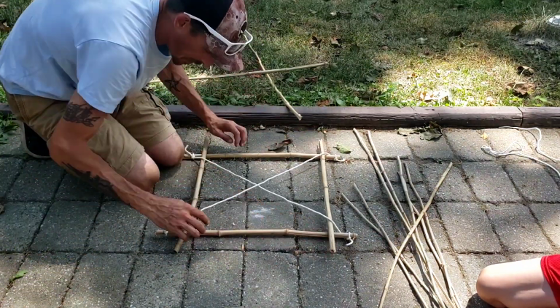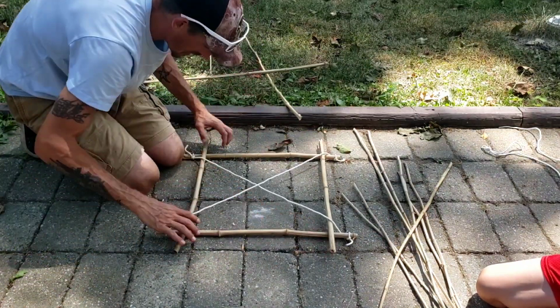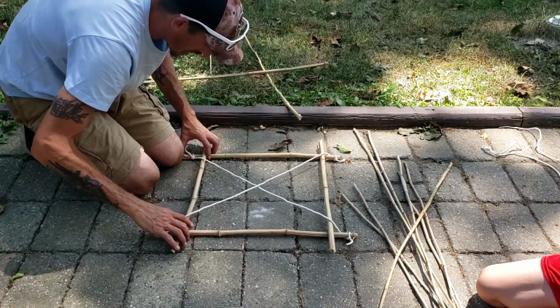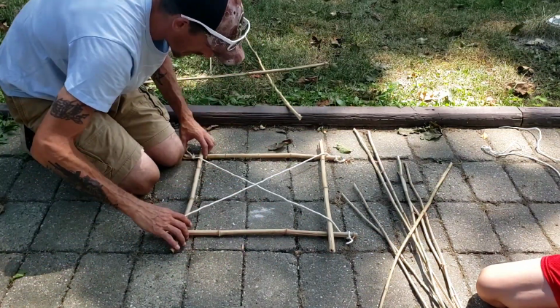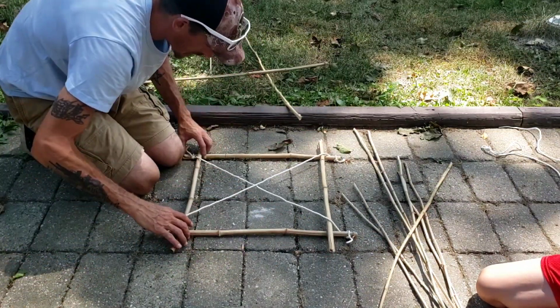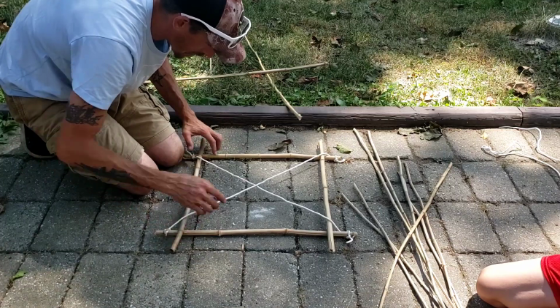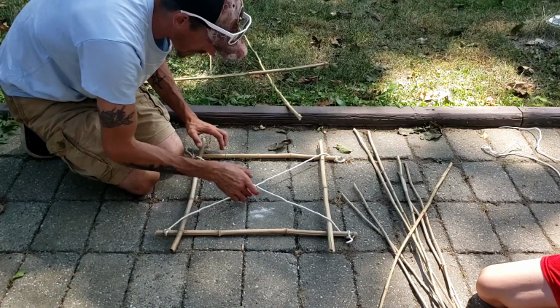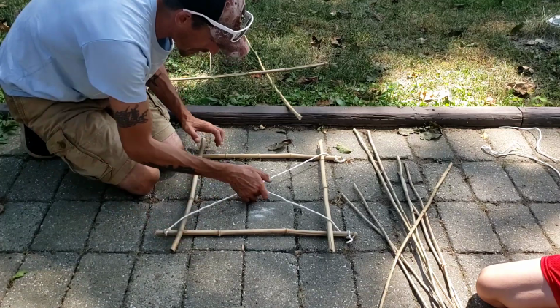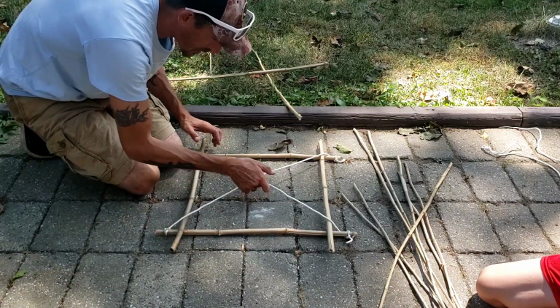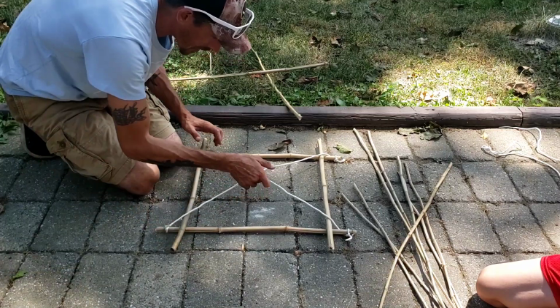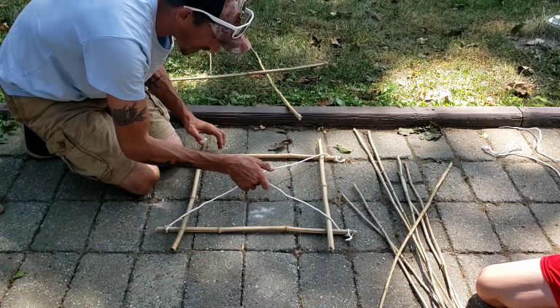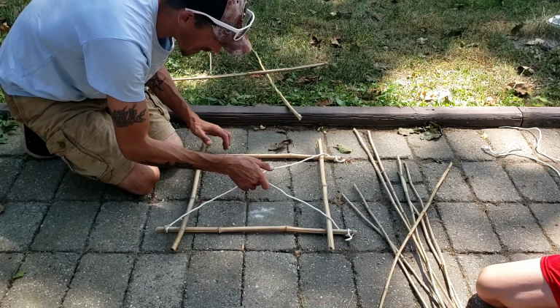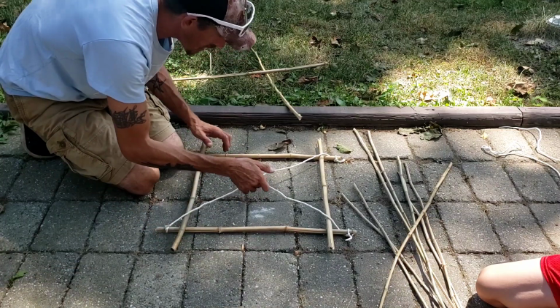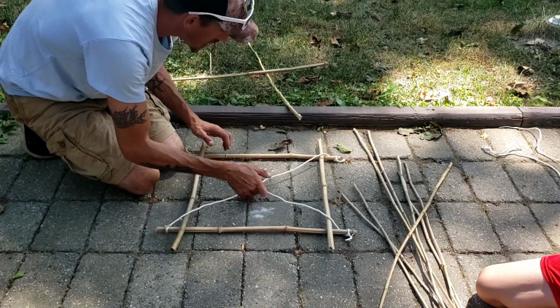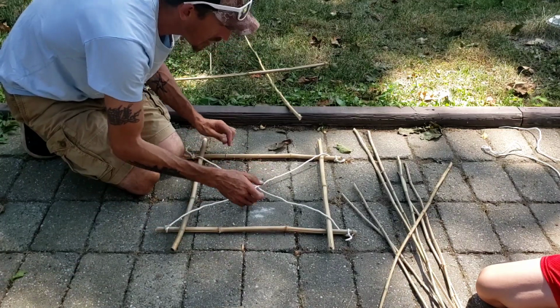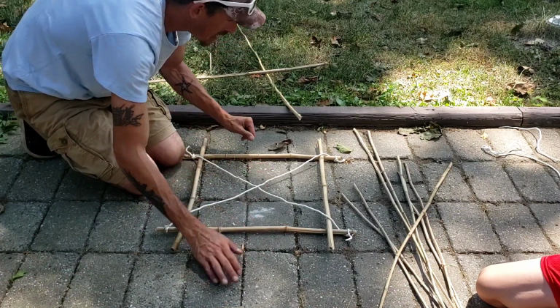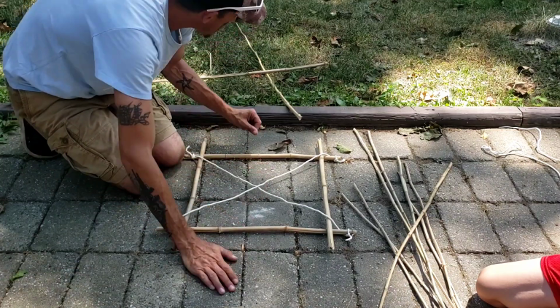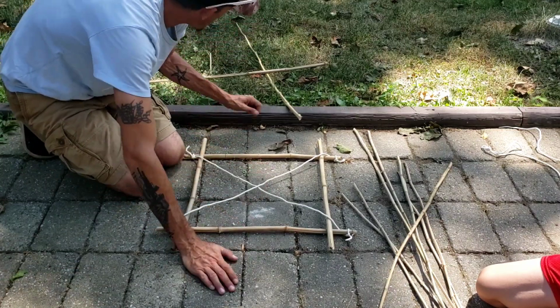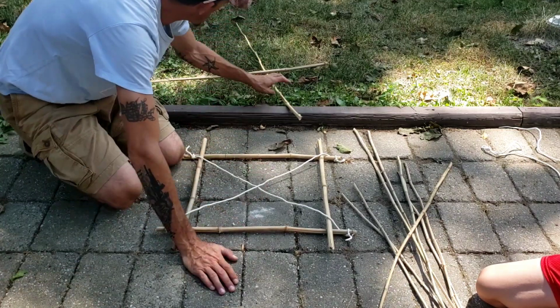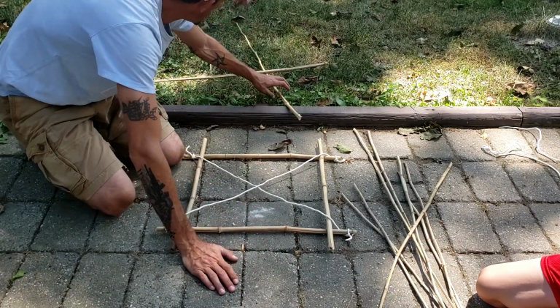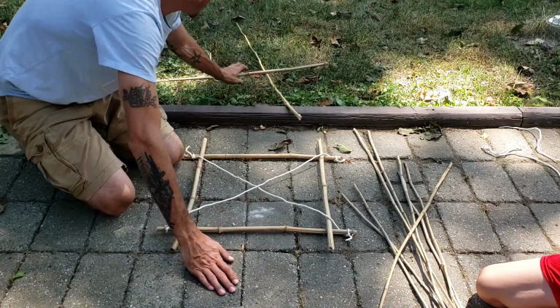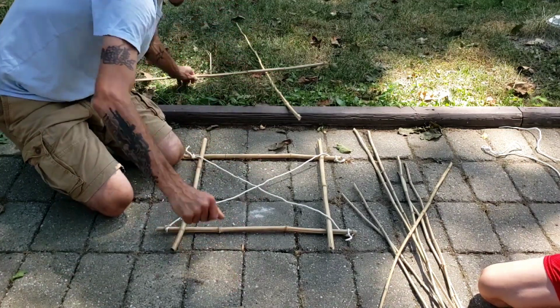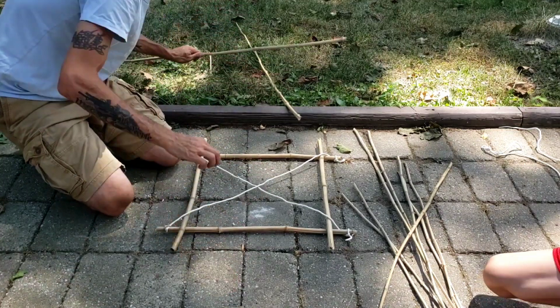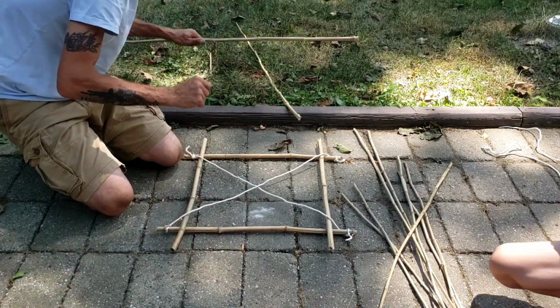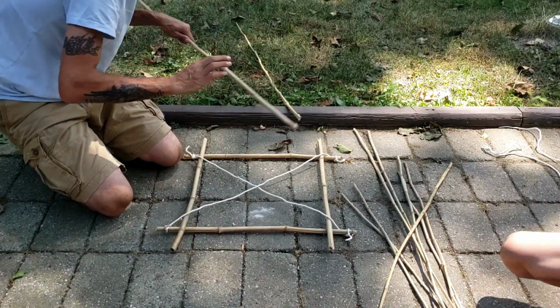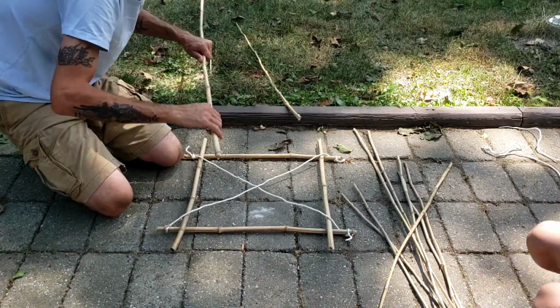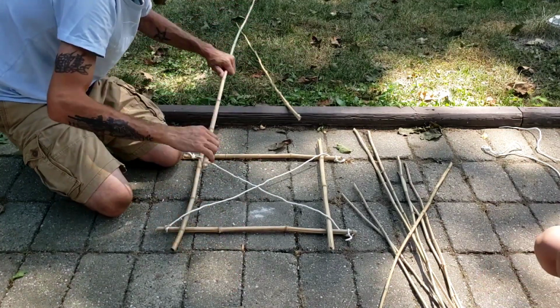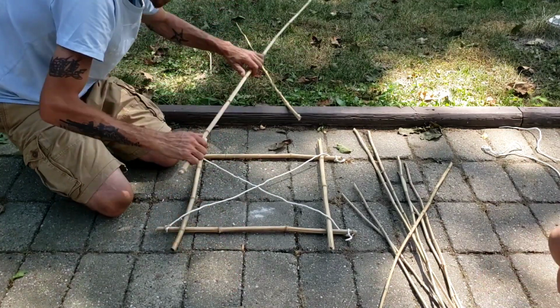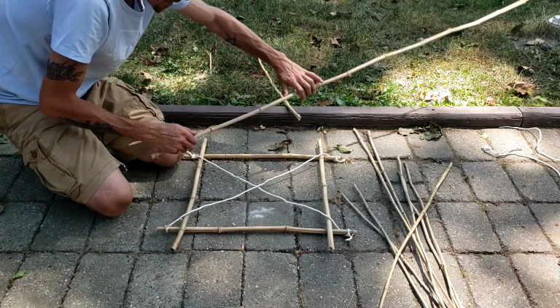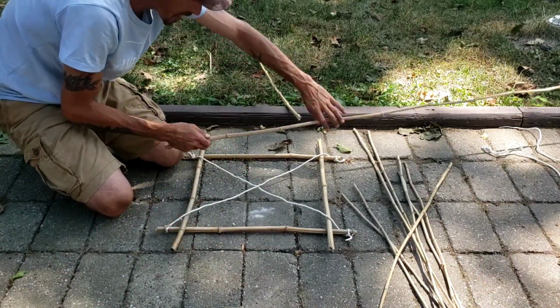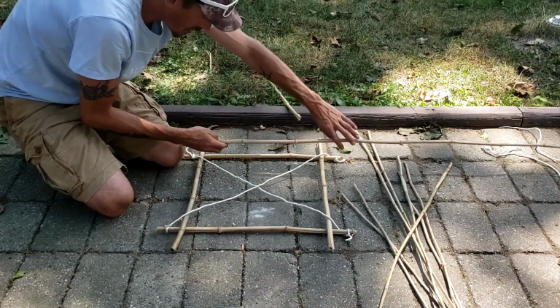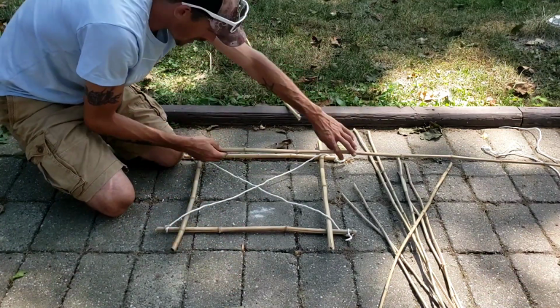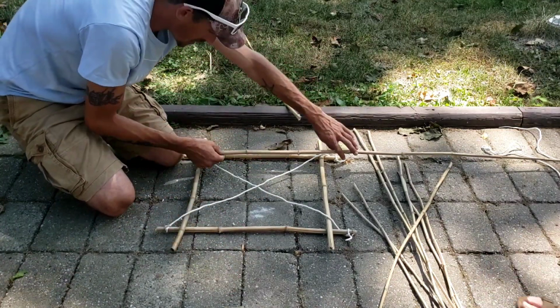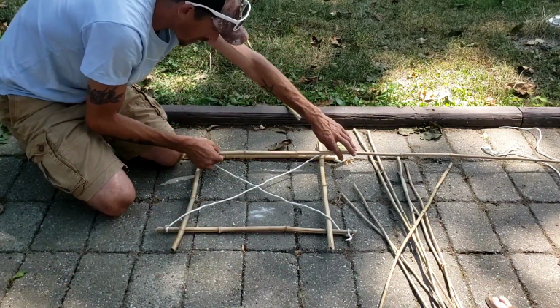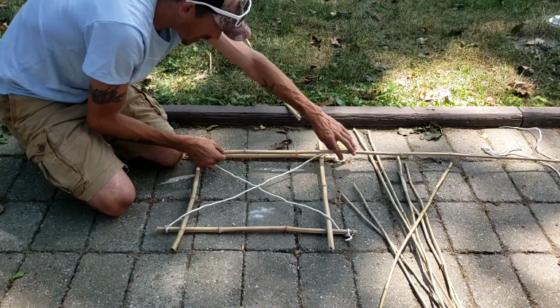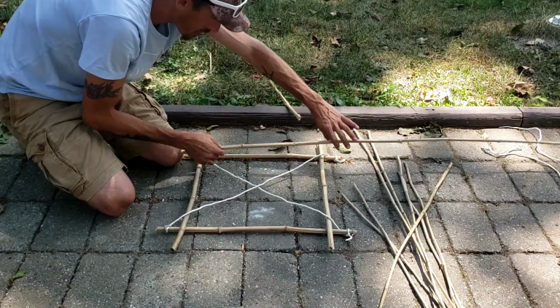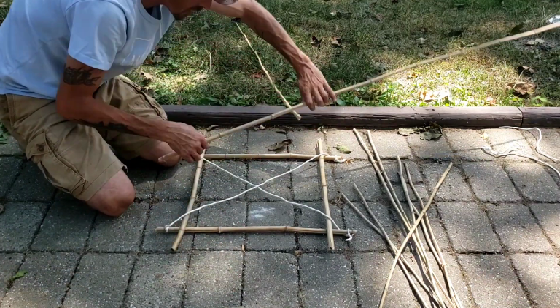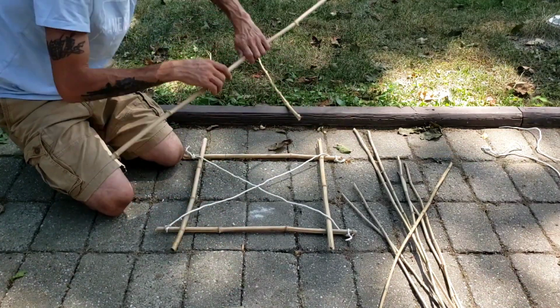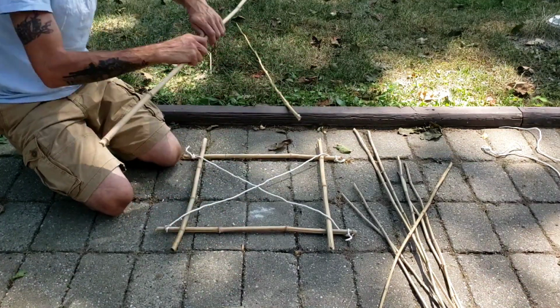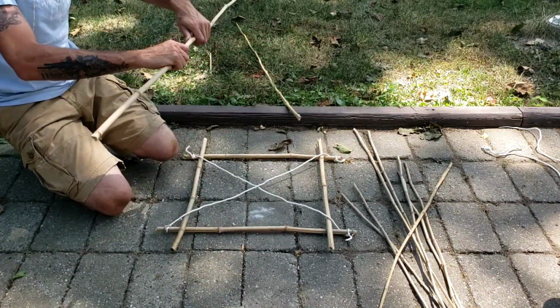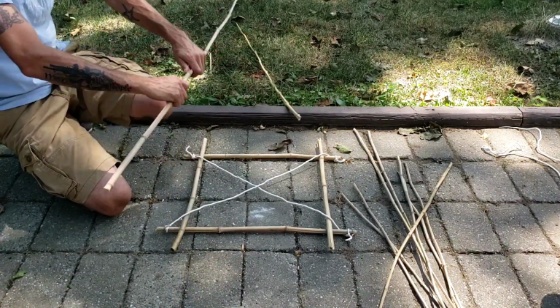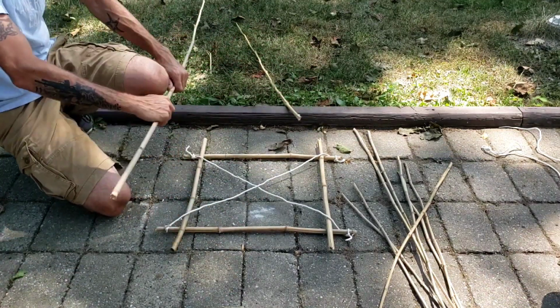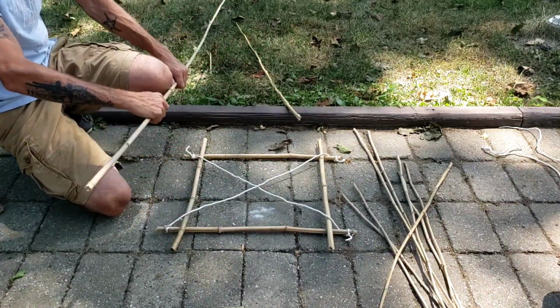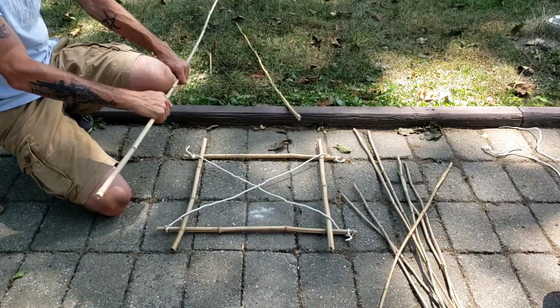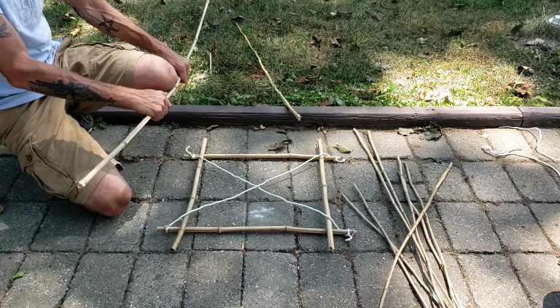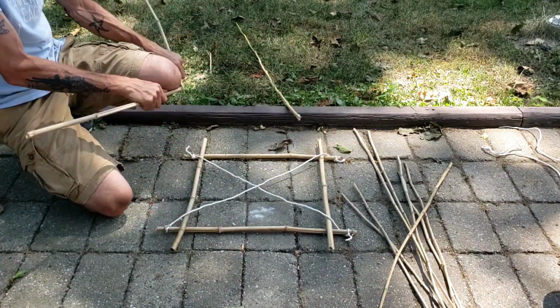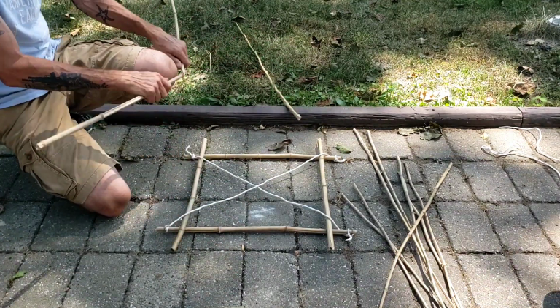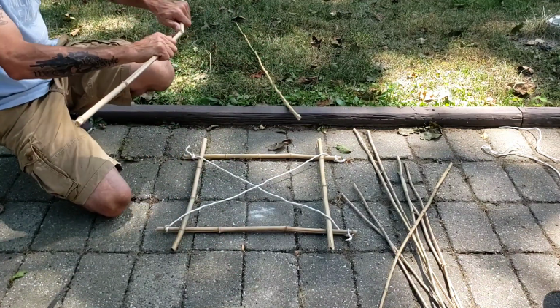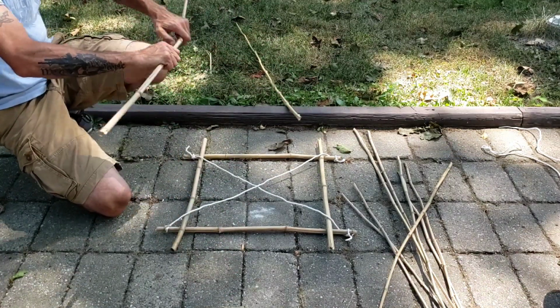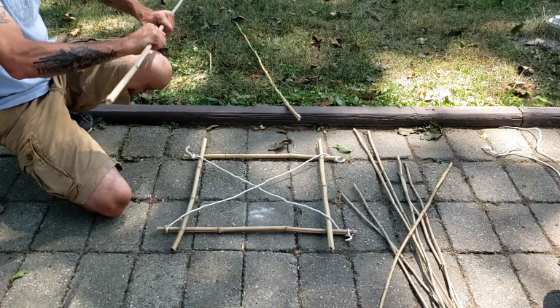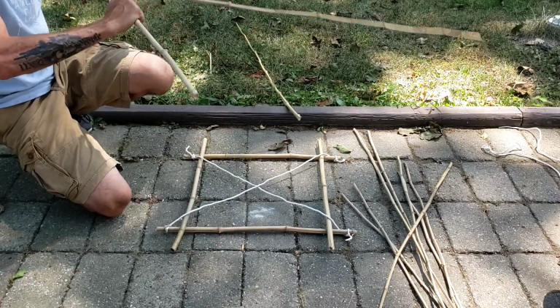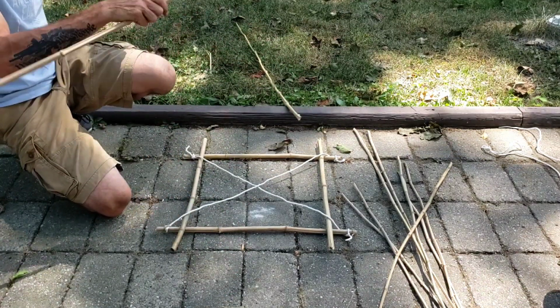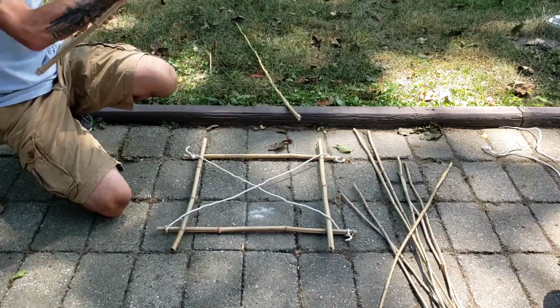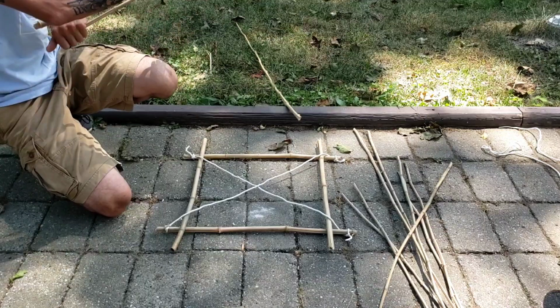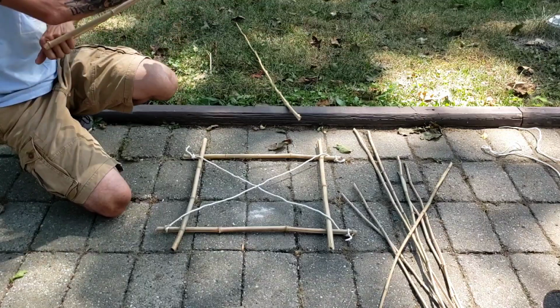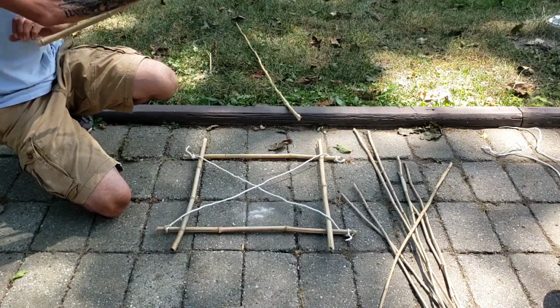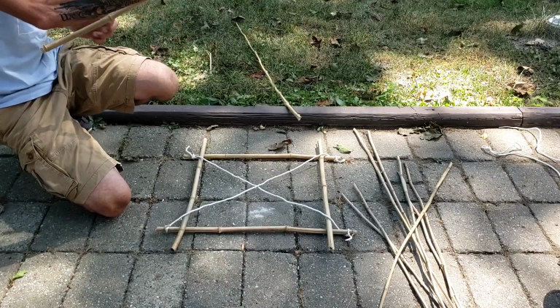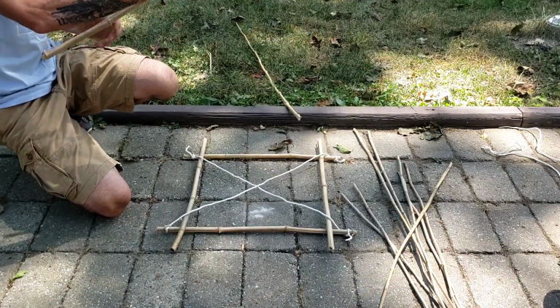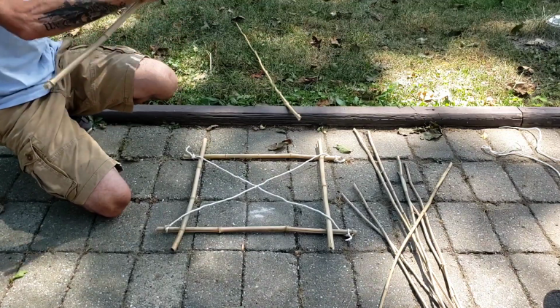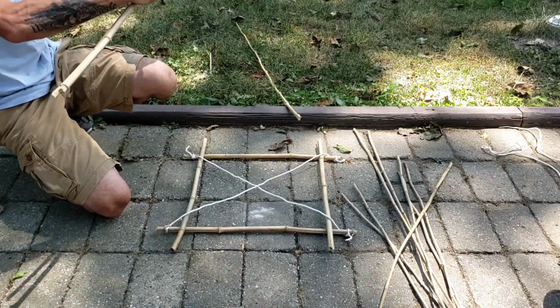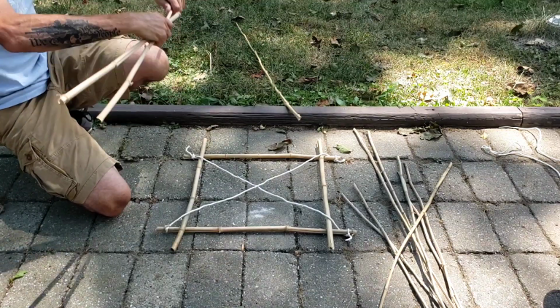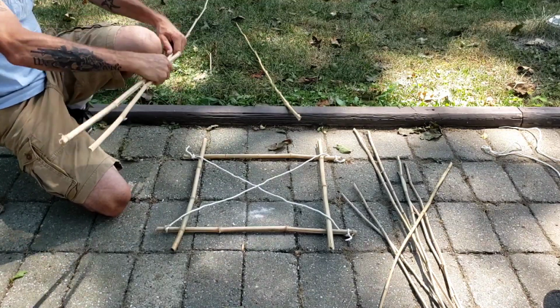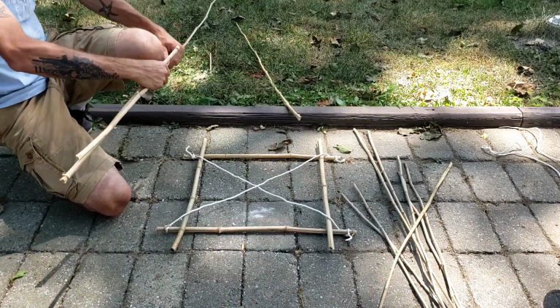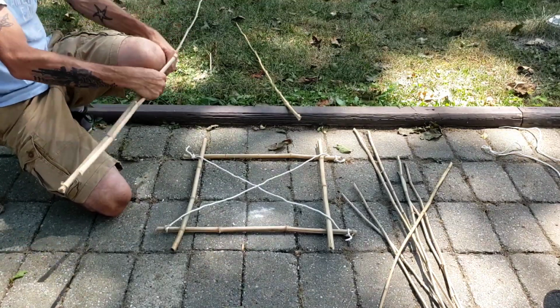What's going to keep this together is the pressure of these strings. So now as we build up, our things get smaller. Our sticks are going to start getting a little smaller as we're heading up.